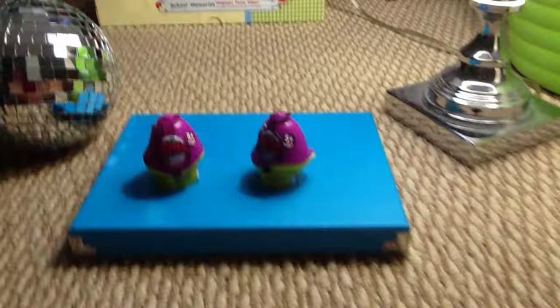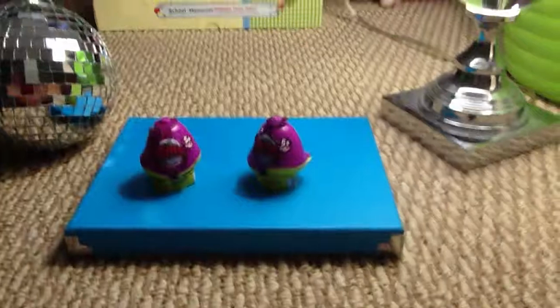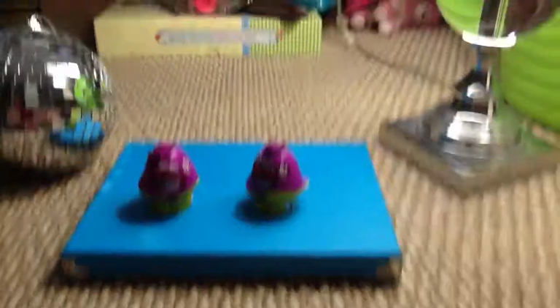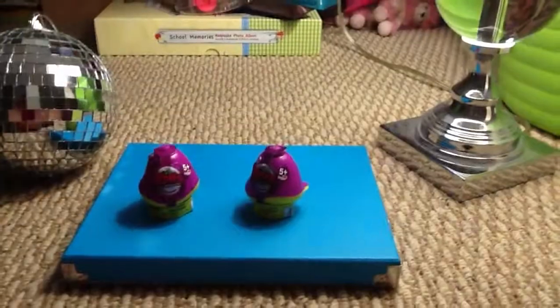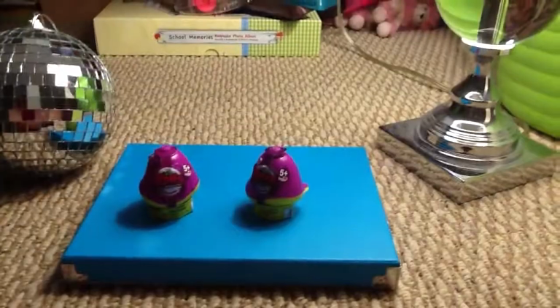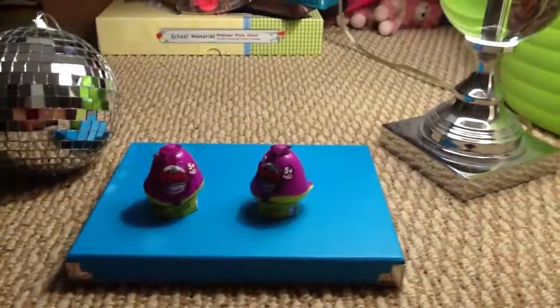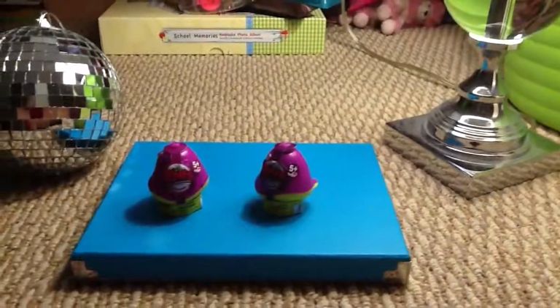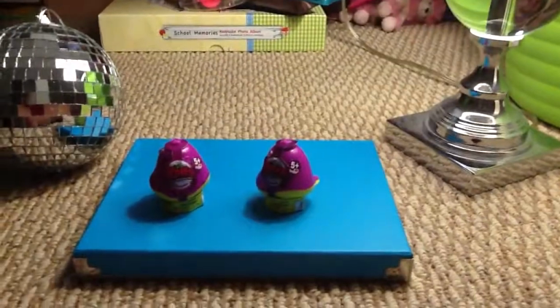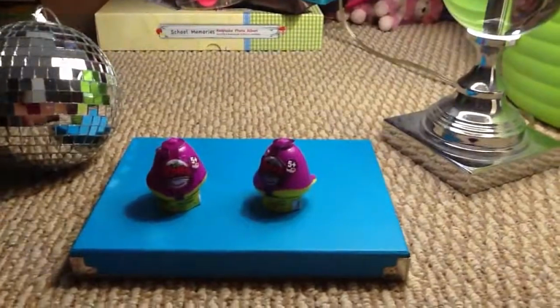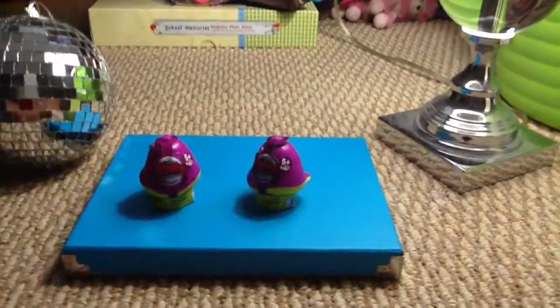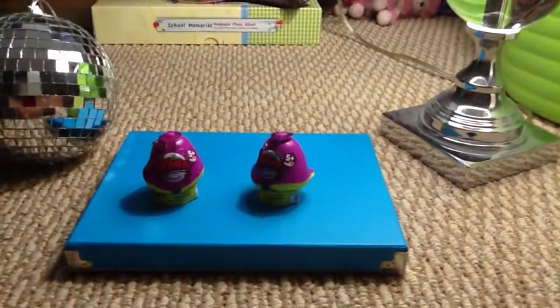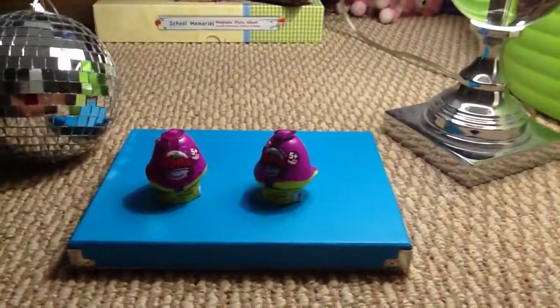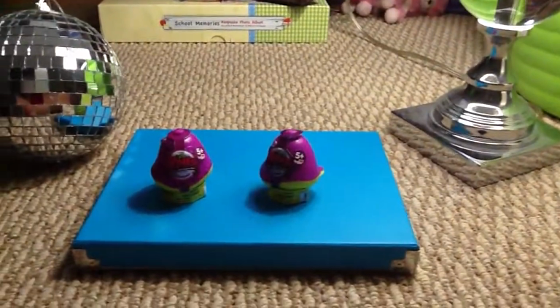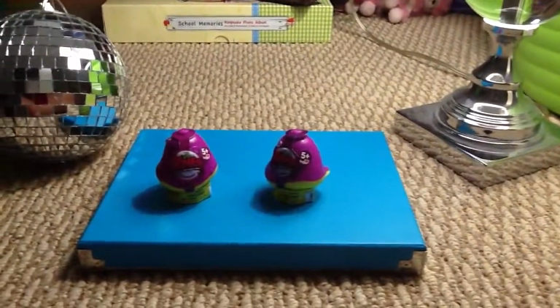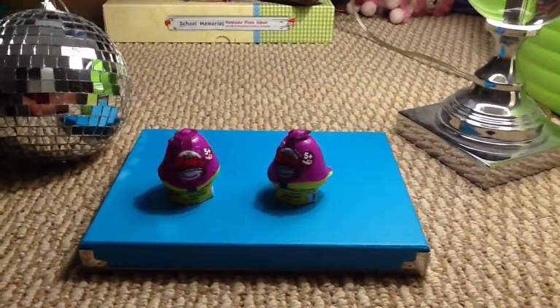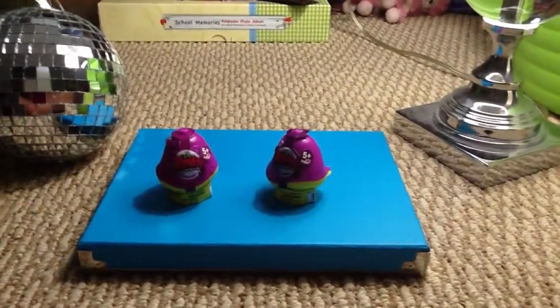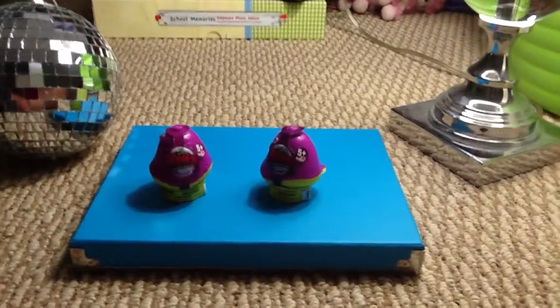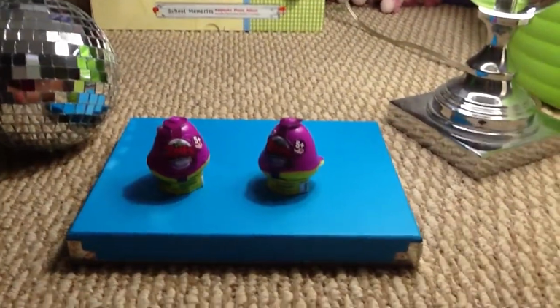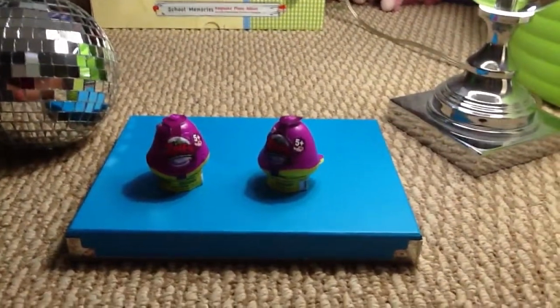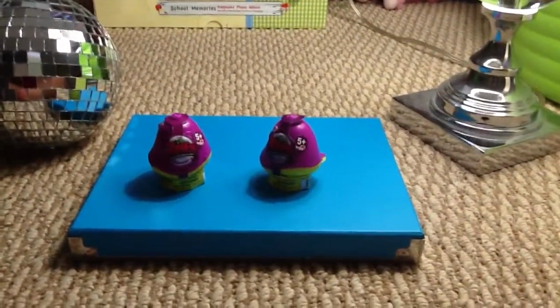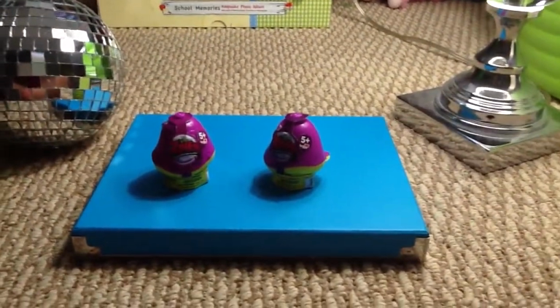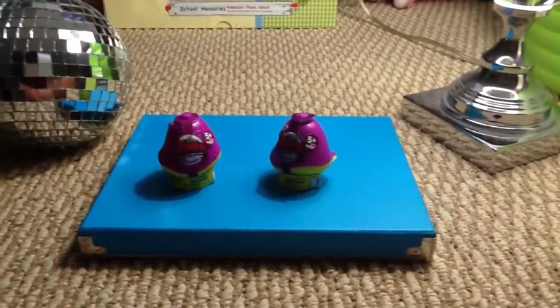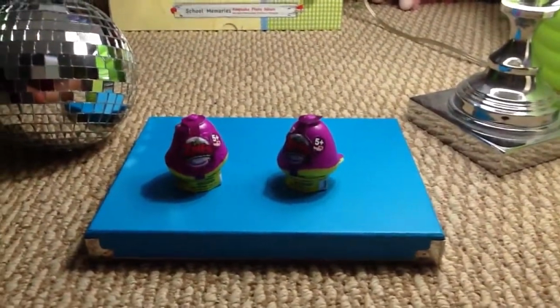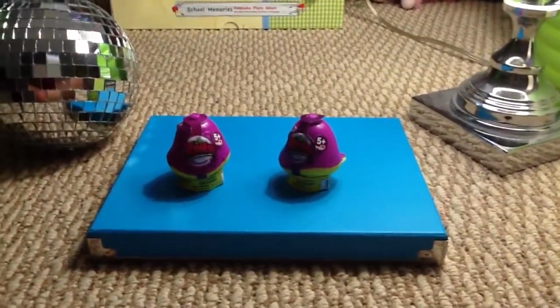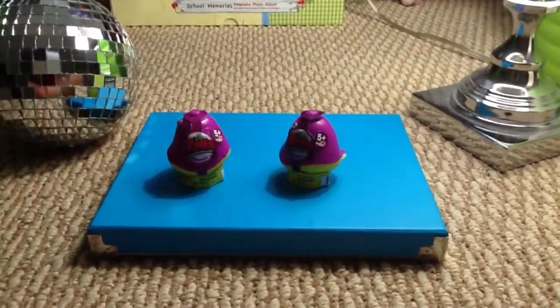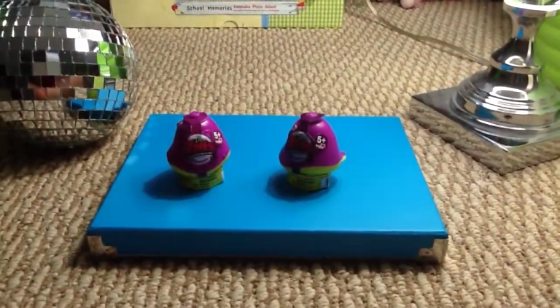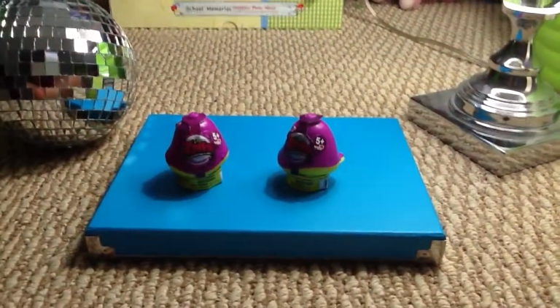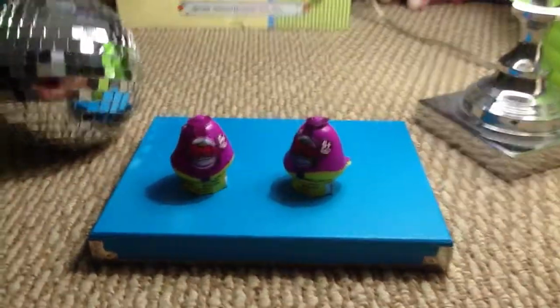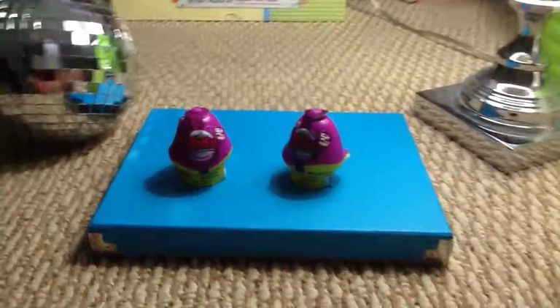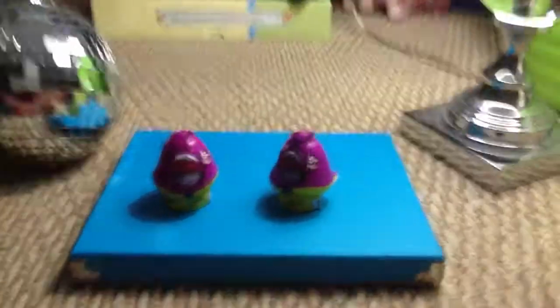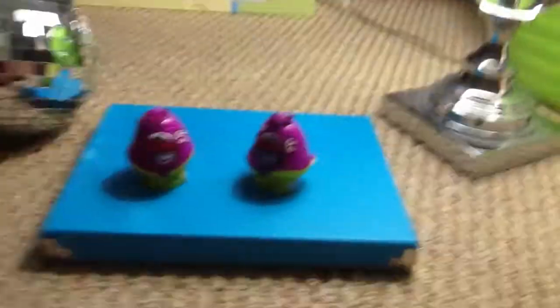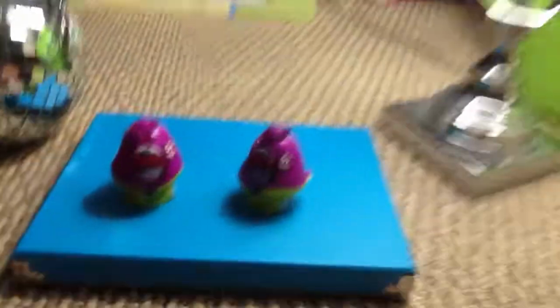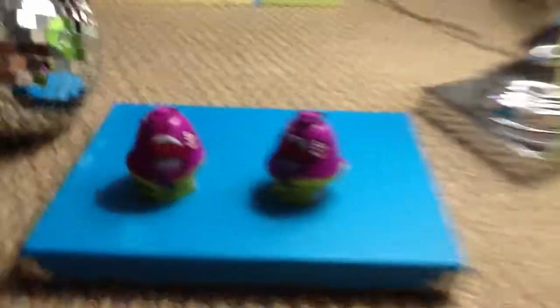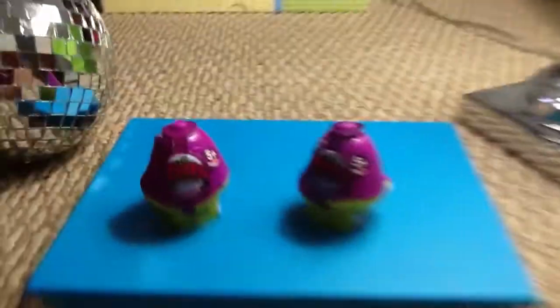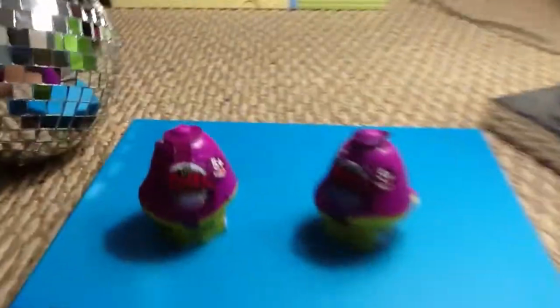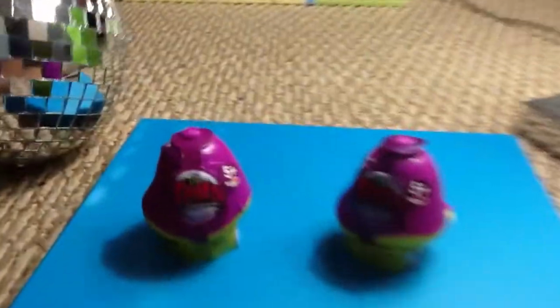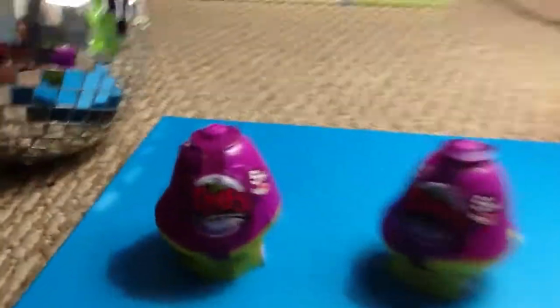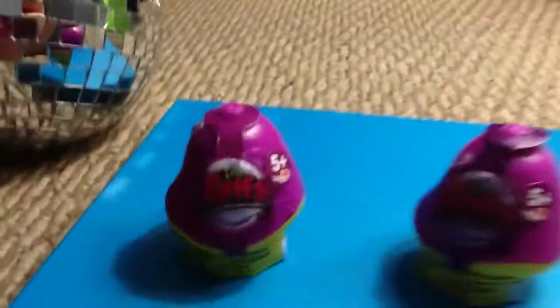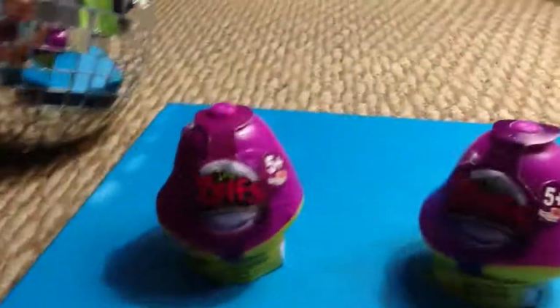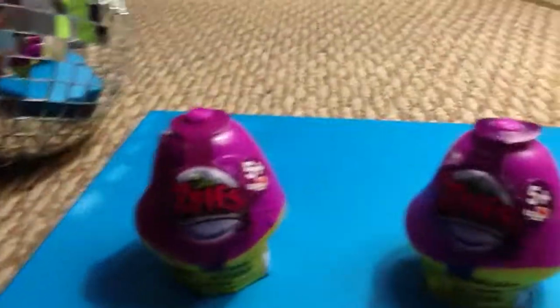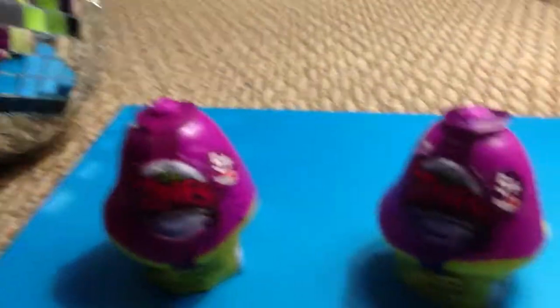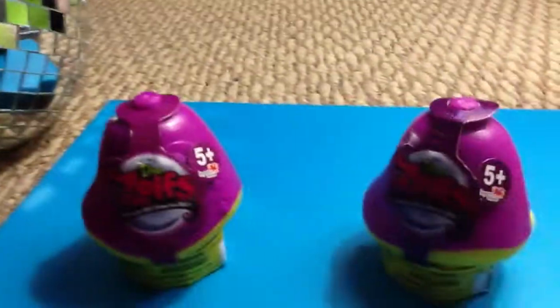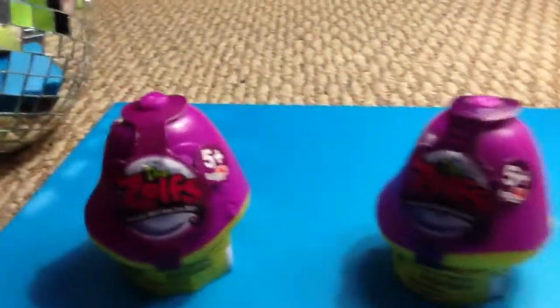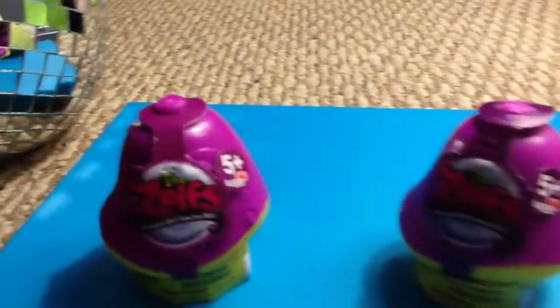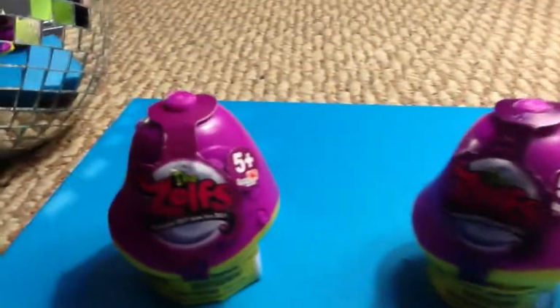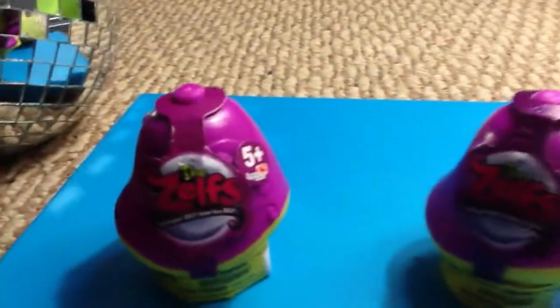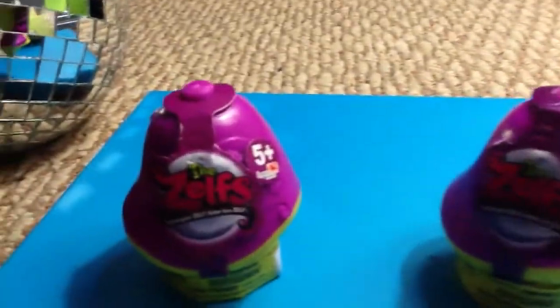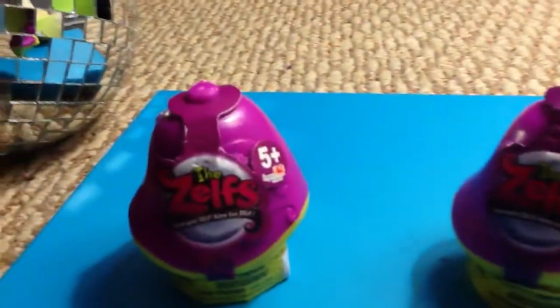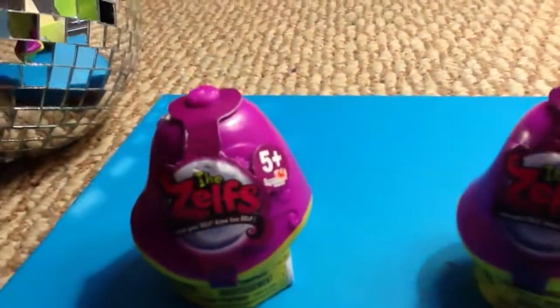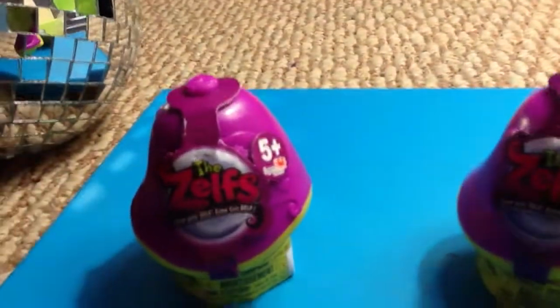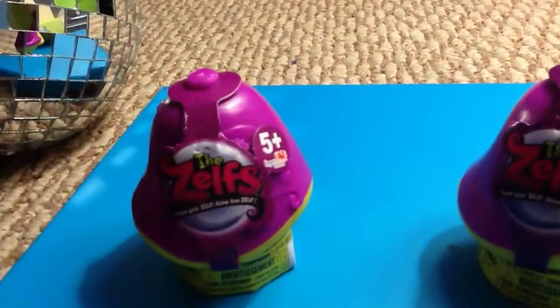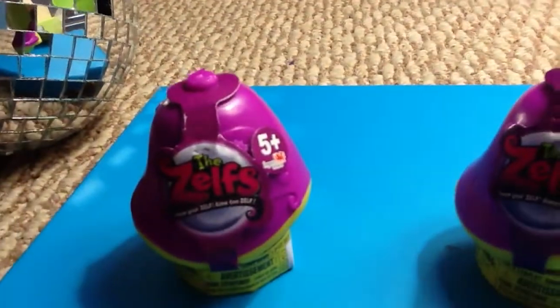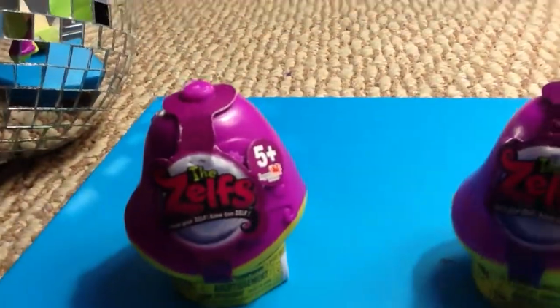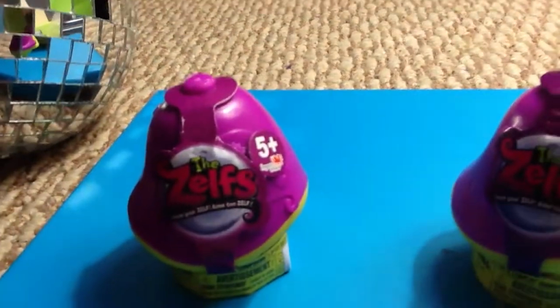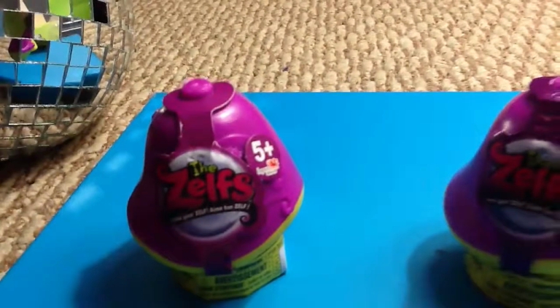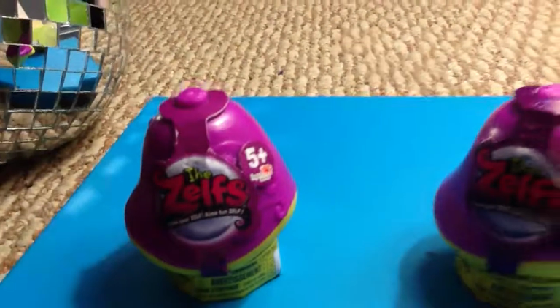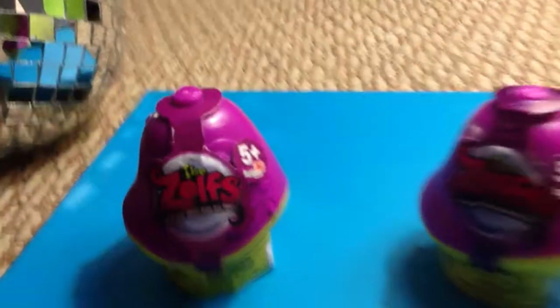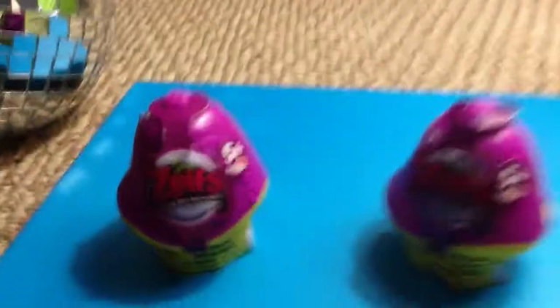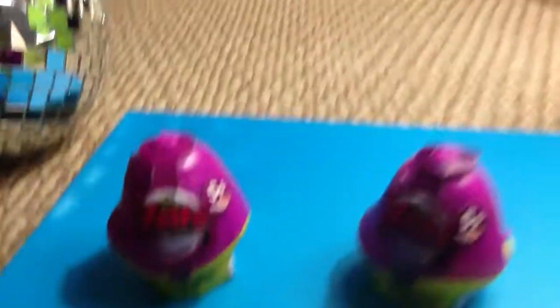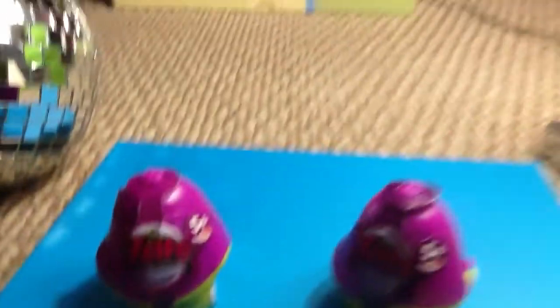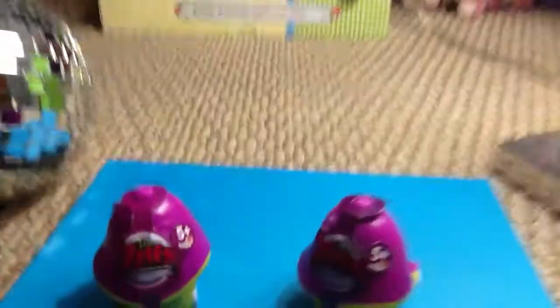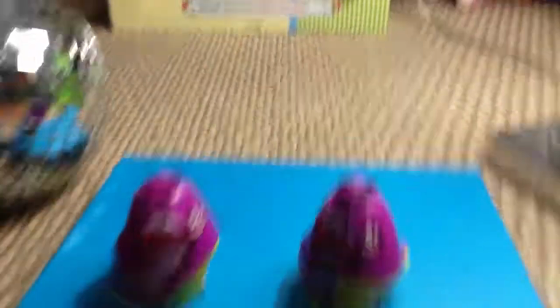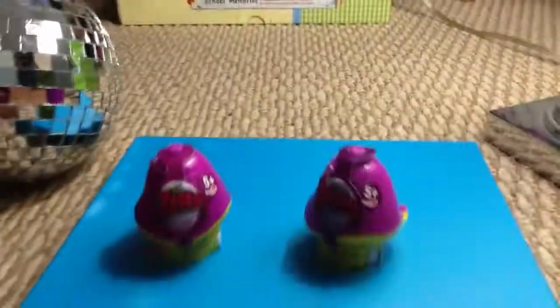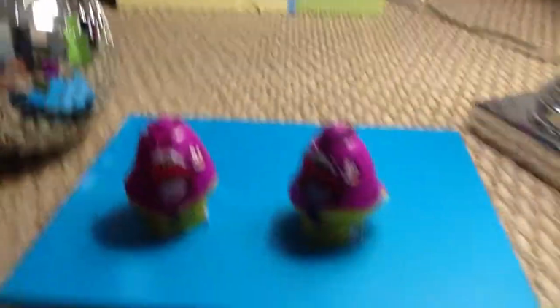Hi, it's Soccer for Eleven, and today I'm going to be opening two Moose Toys Zelfs blind bags.